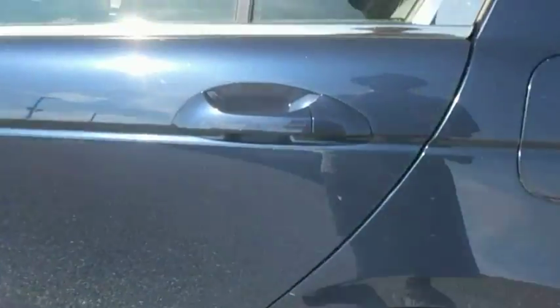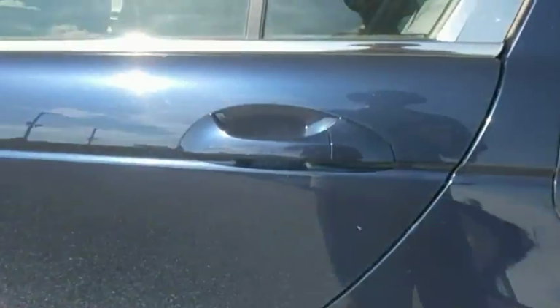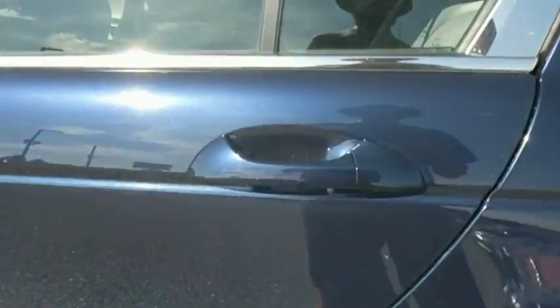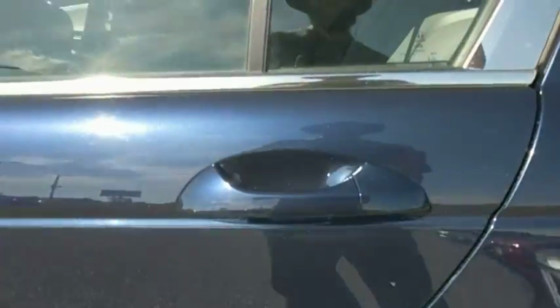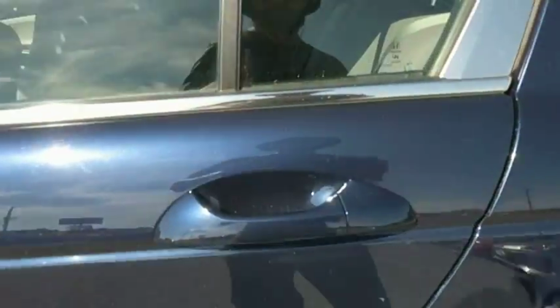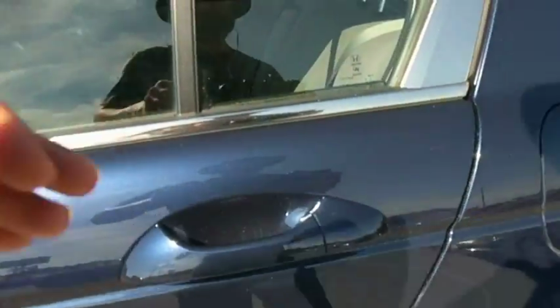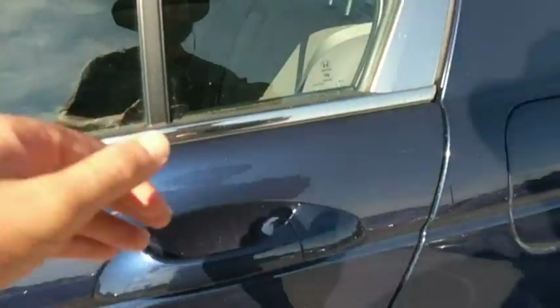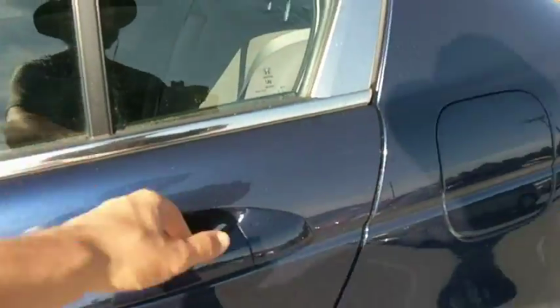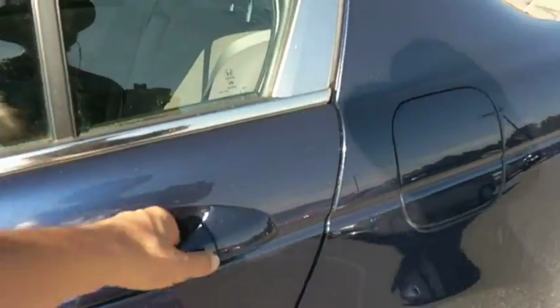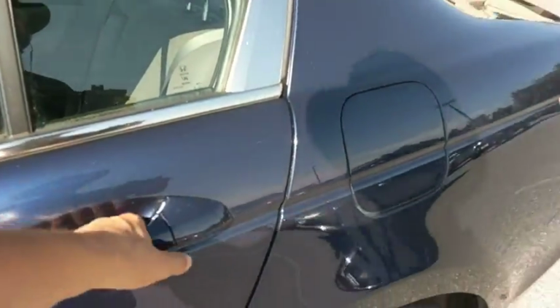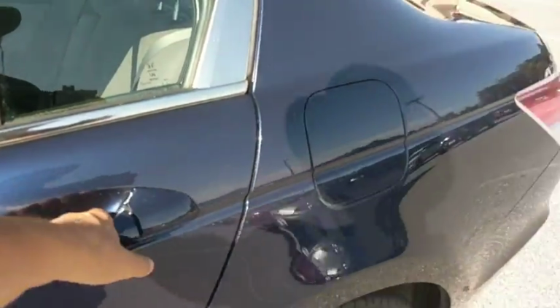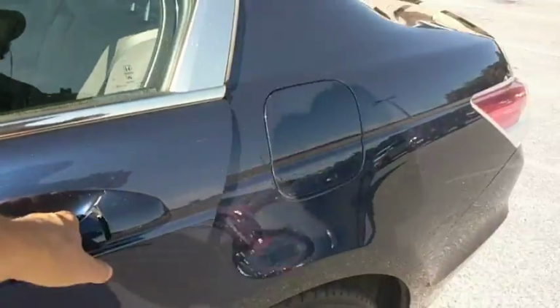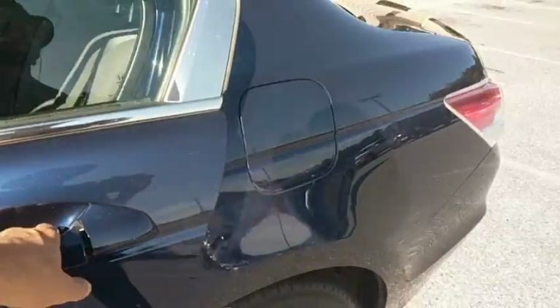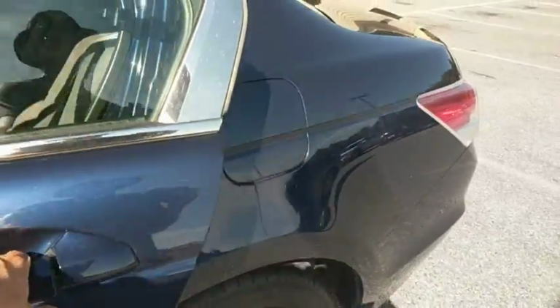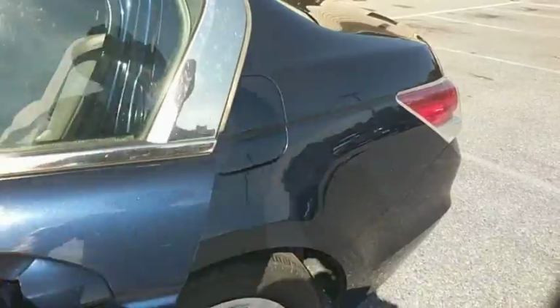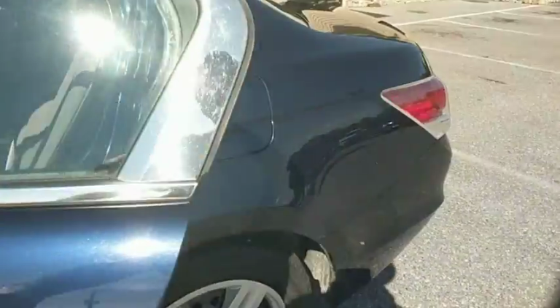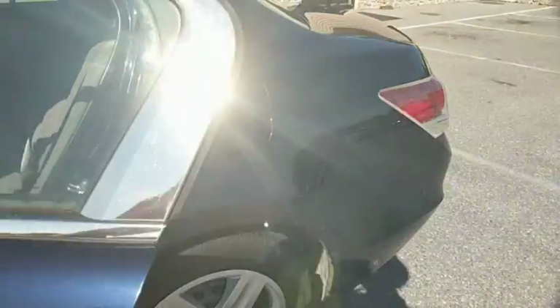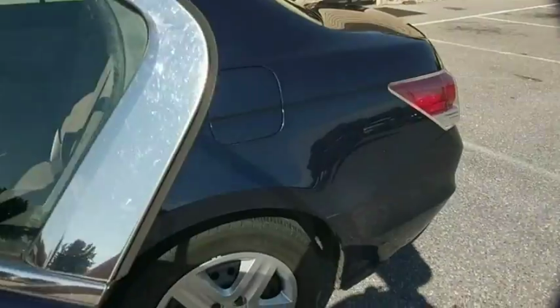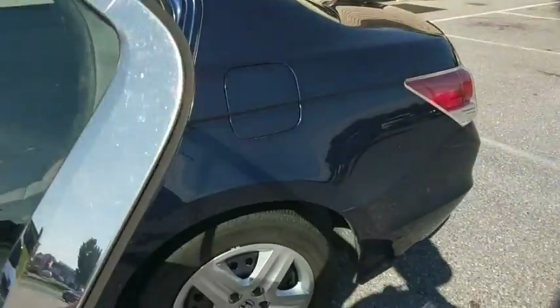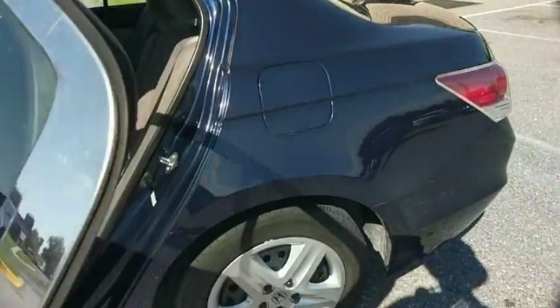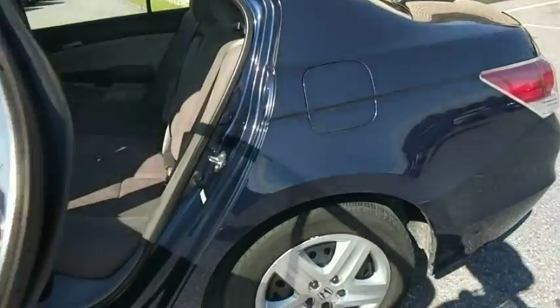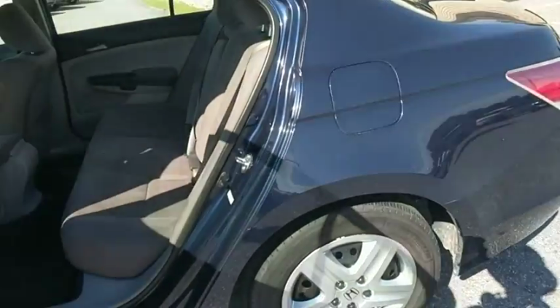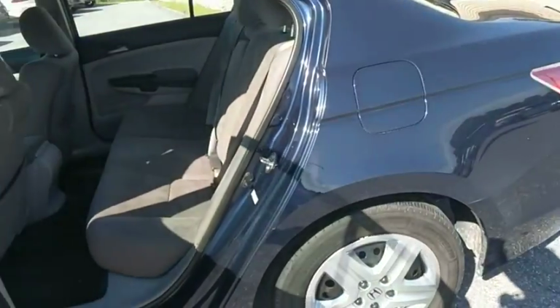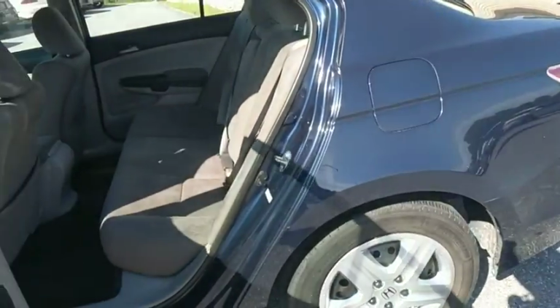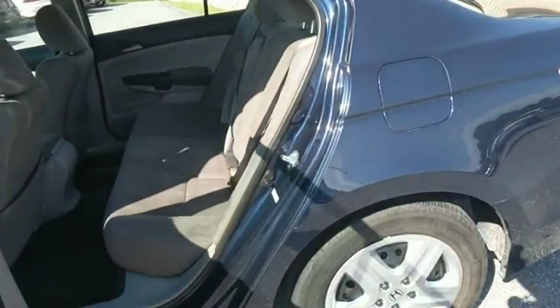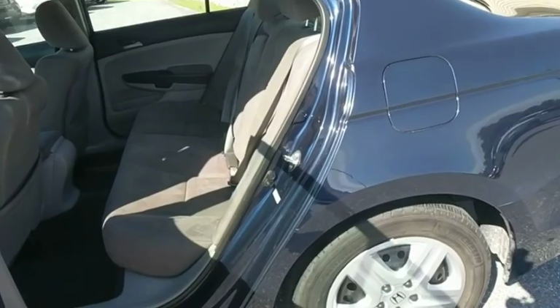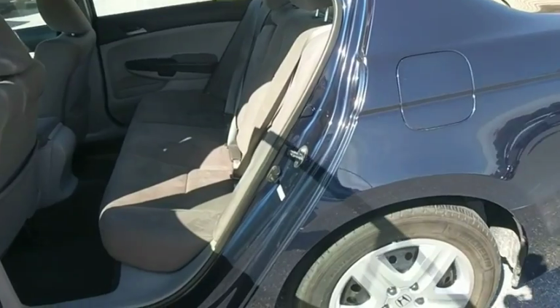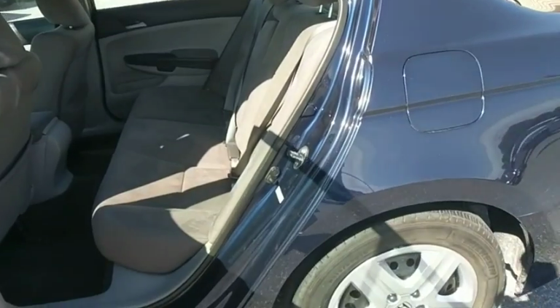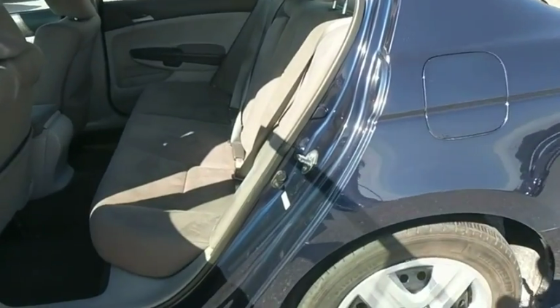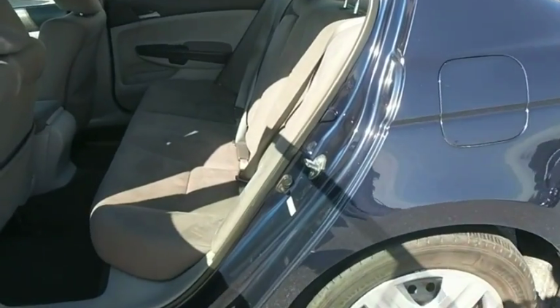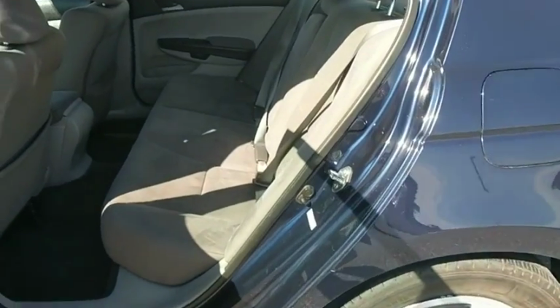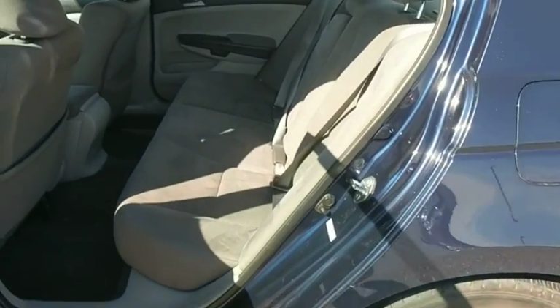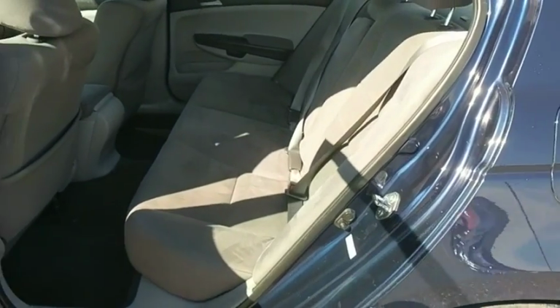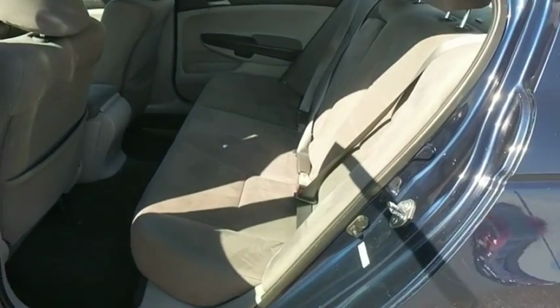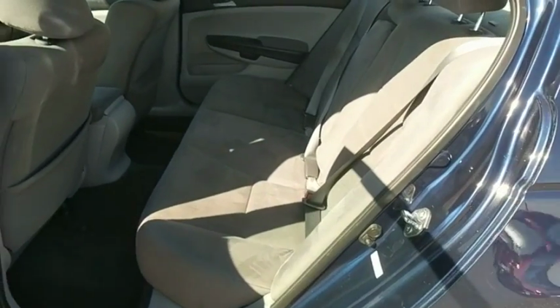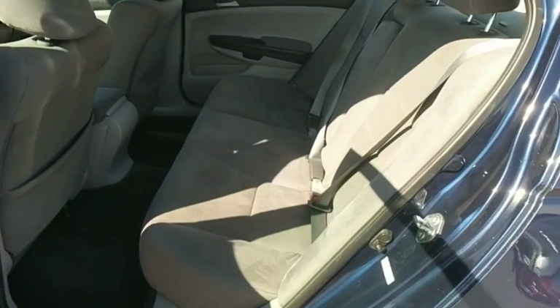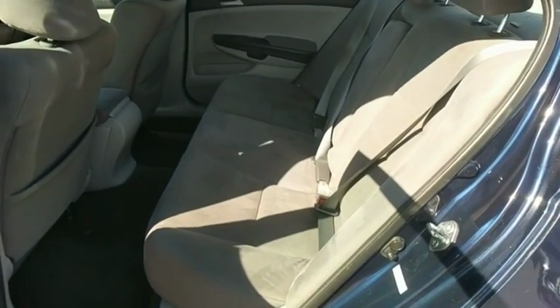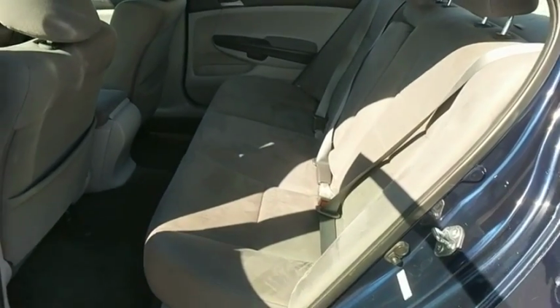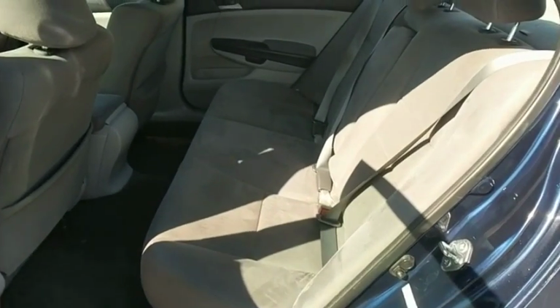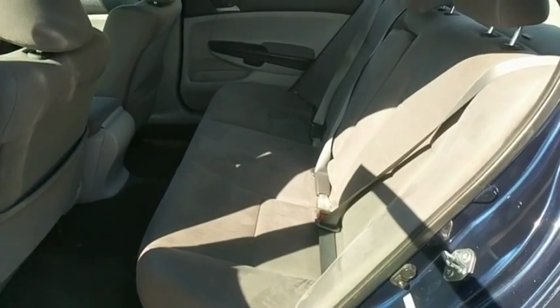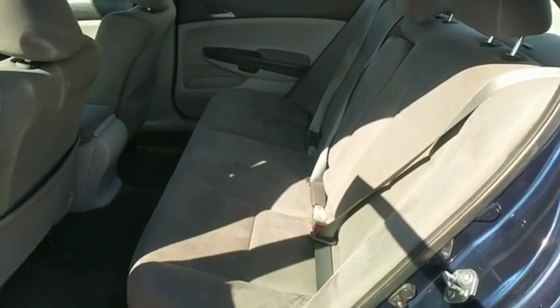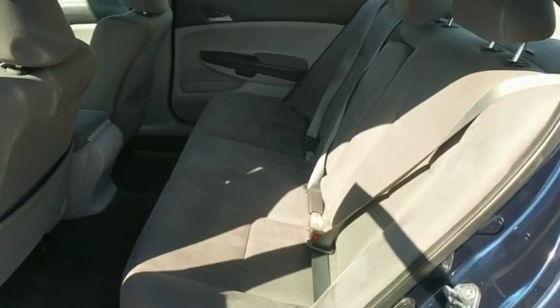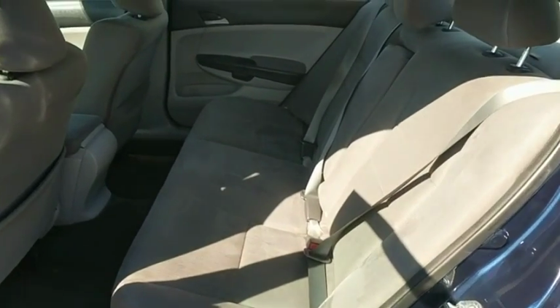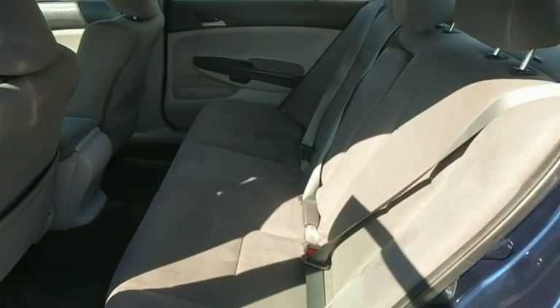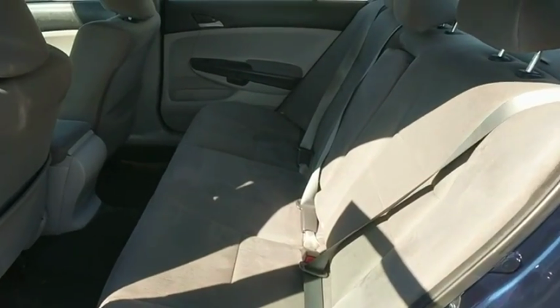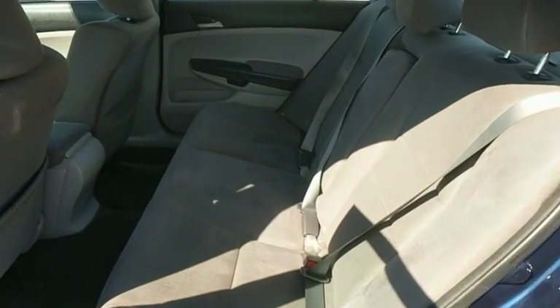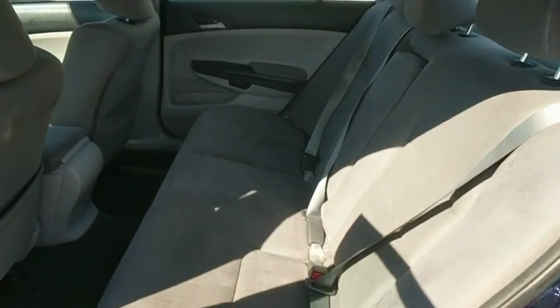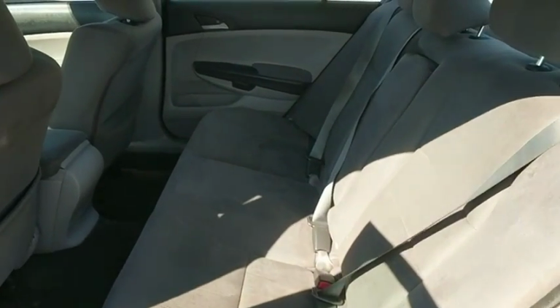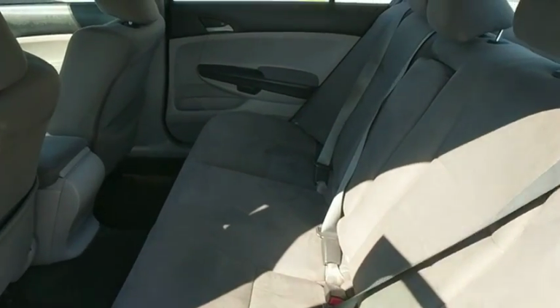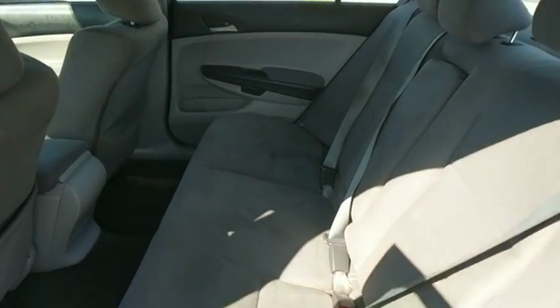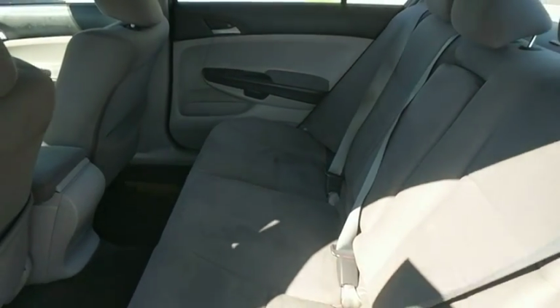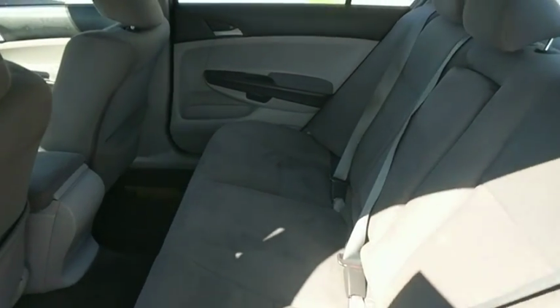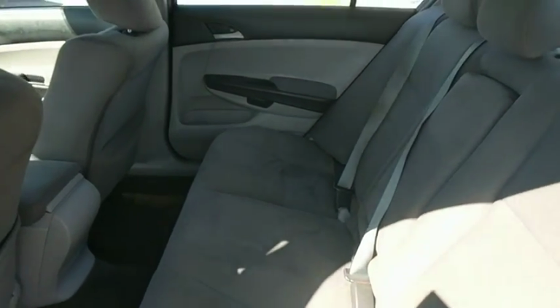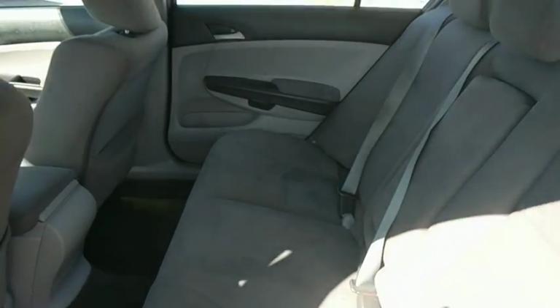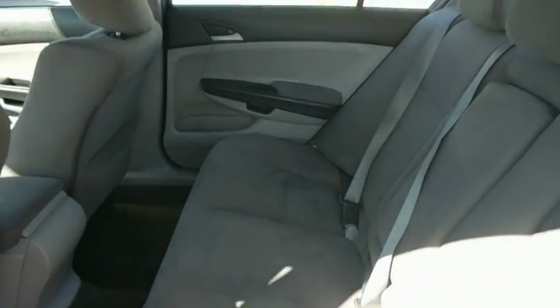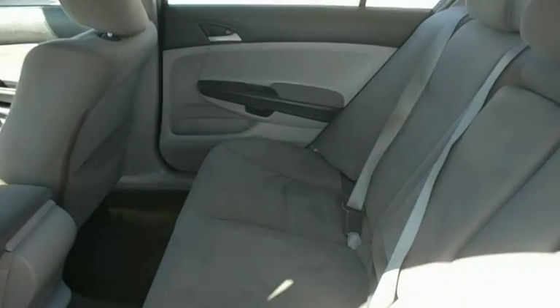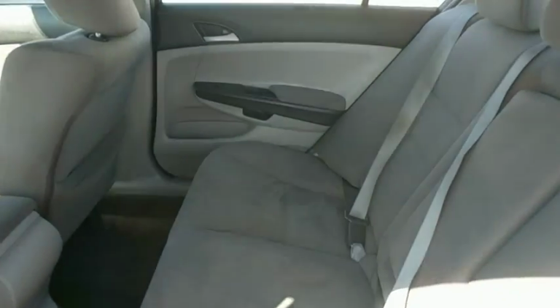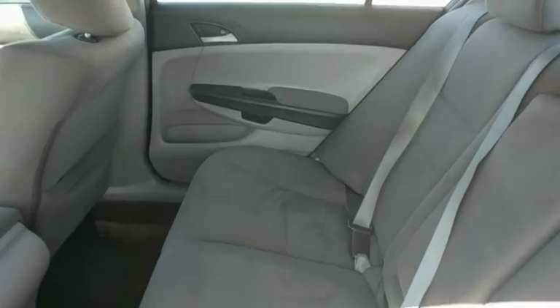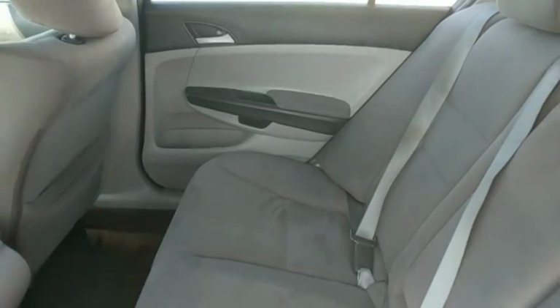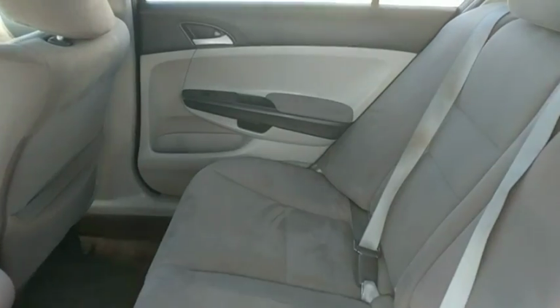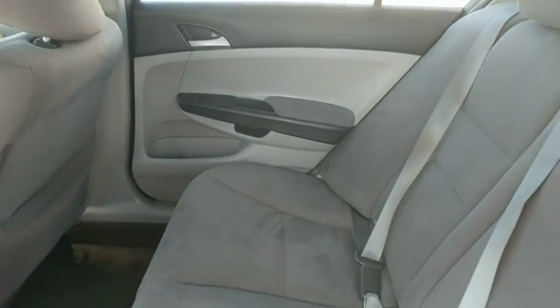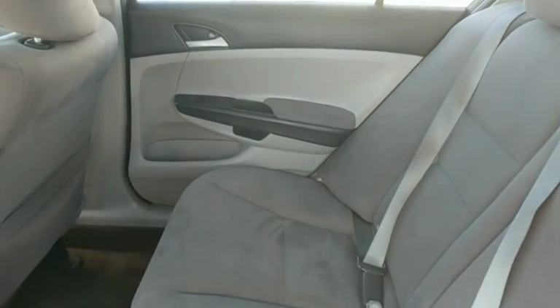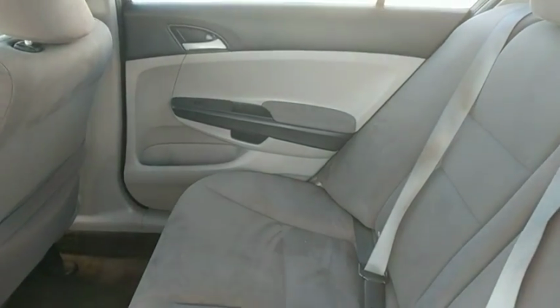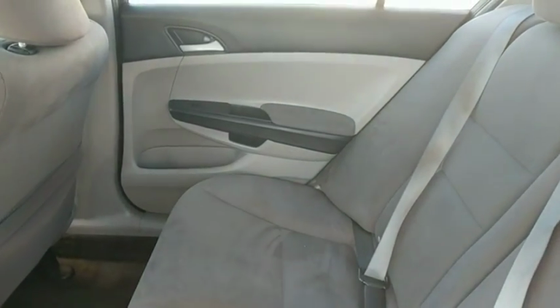Cloth seat trim, driver vanity mirror, front bucket seats, passenger vanity mirror. Your new ride is just a phone call away.